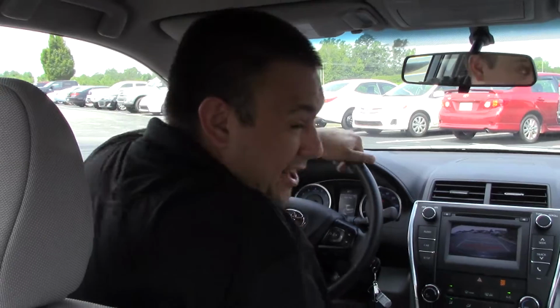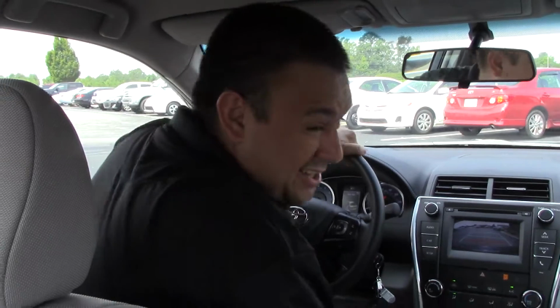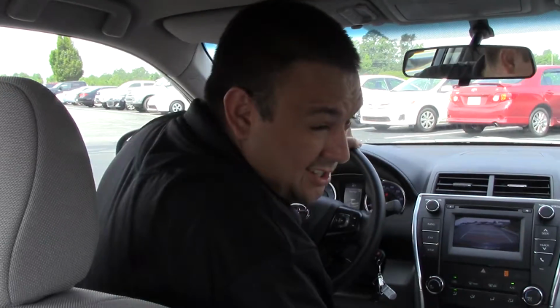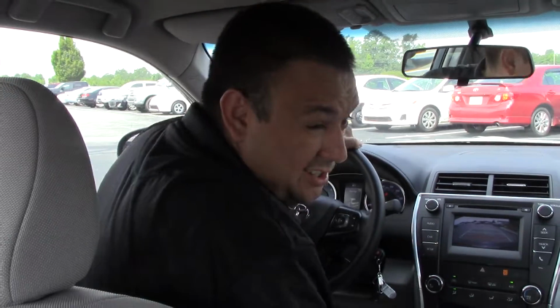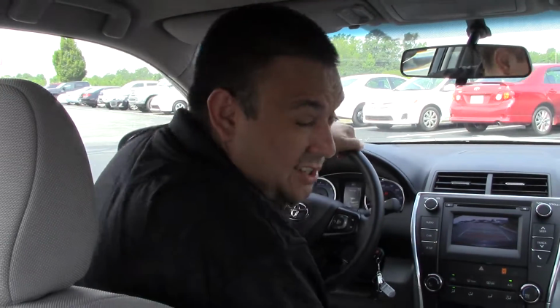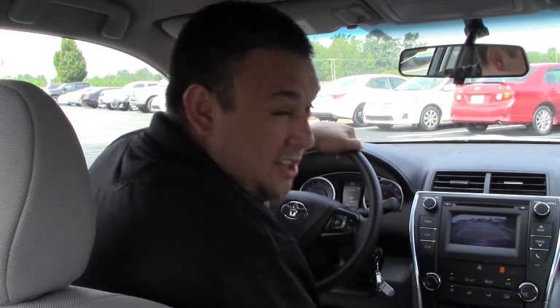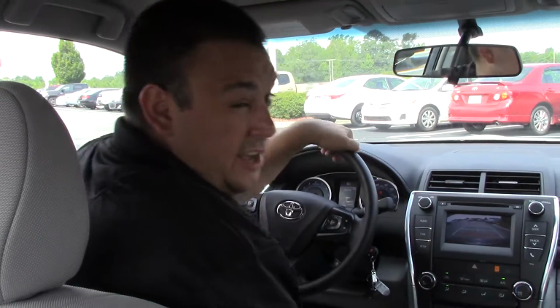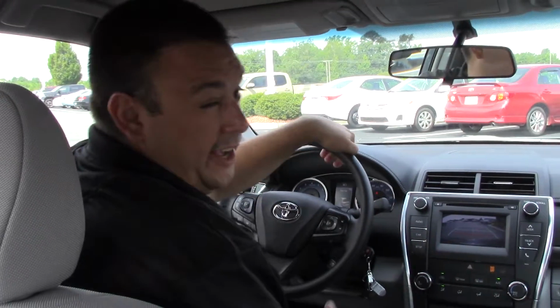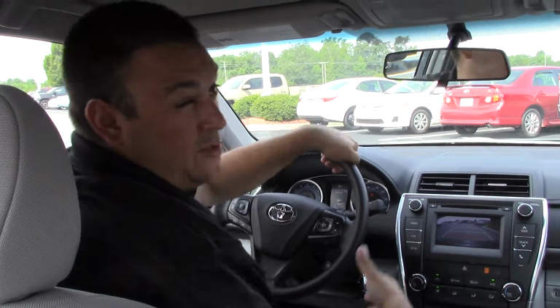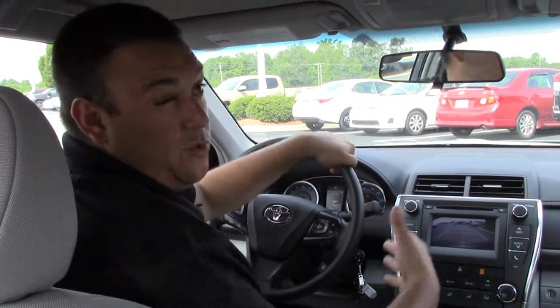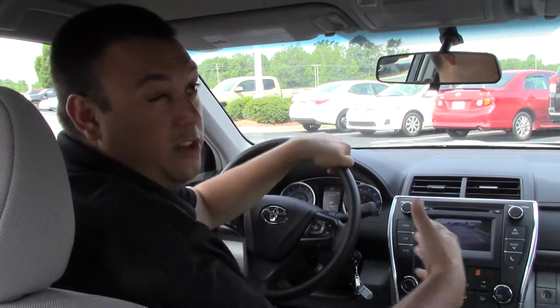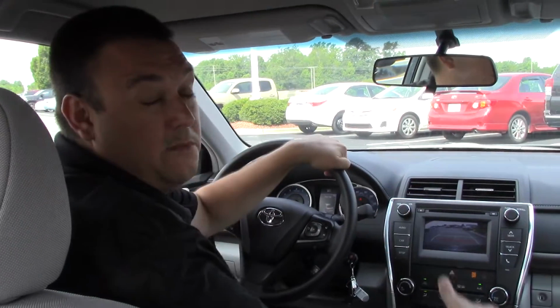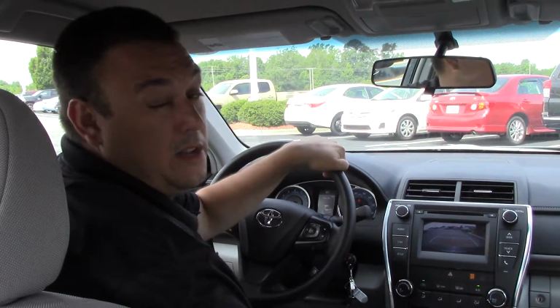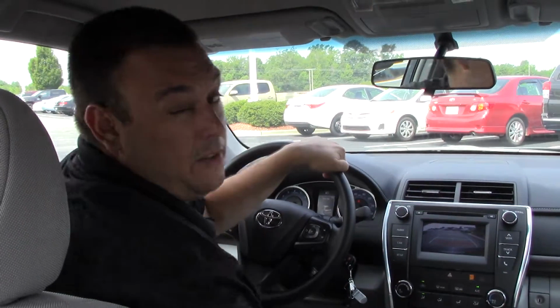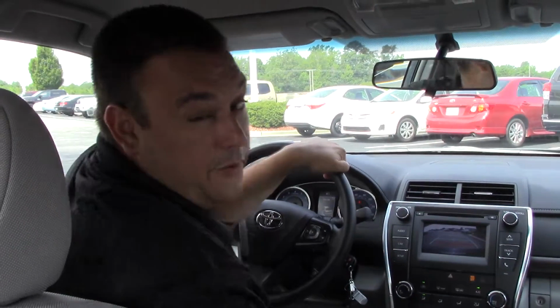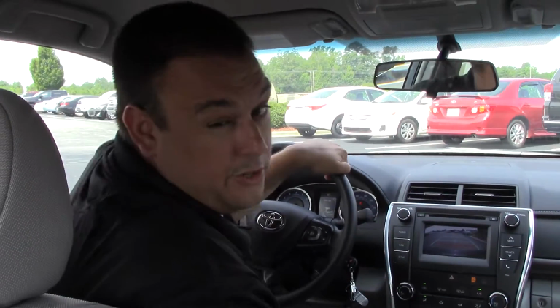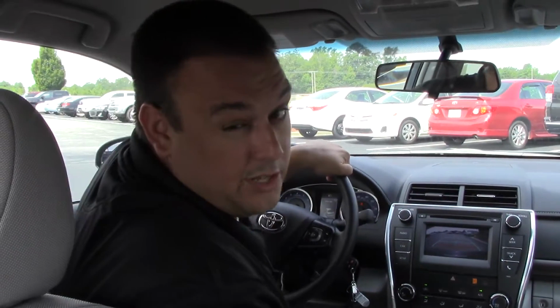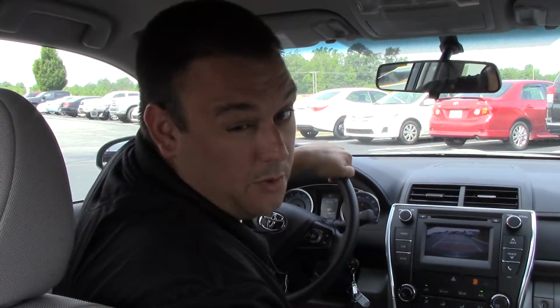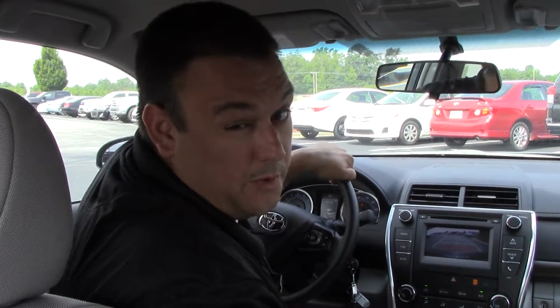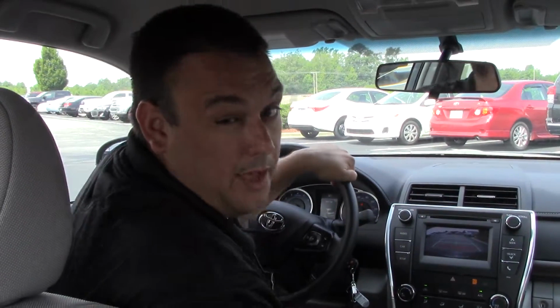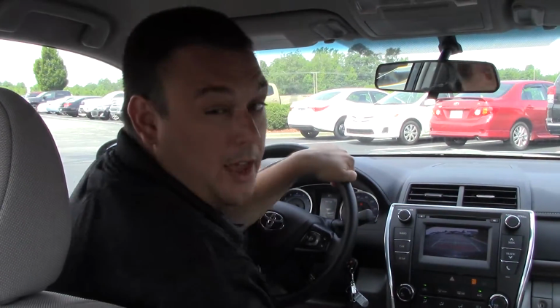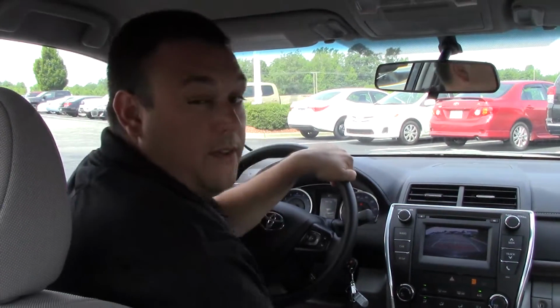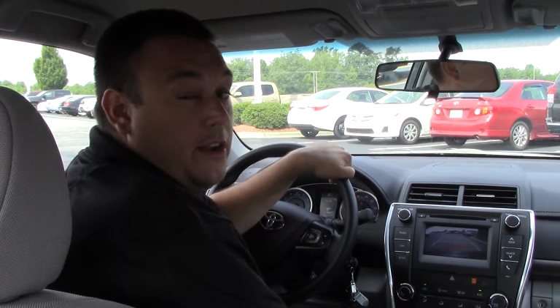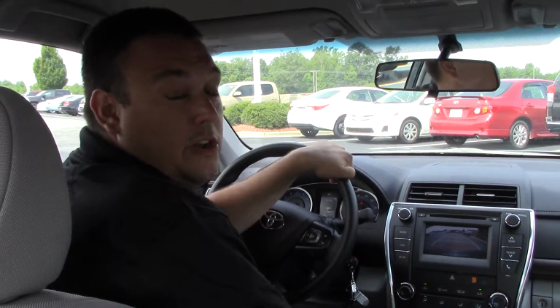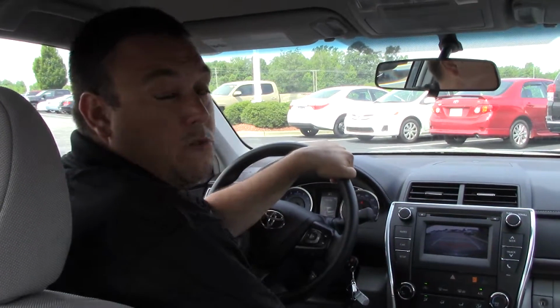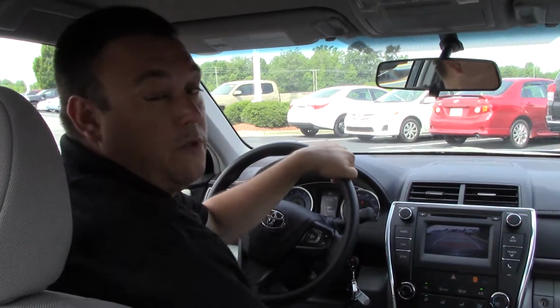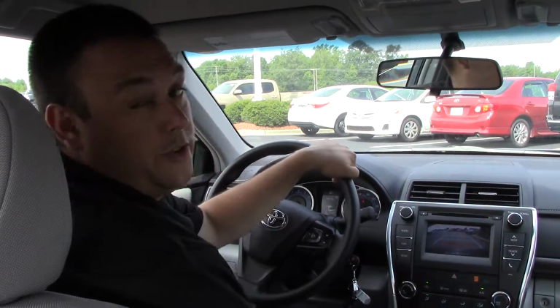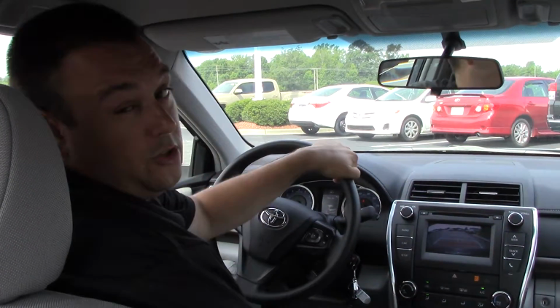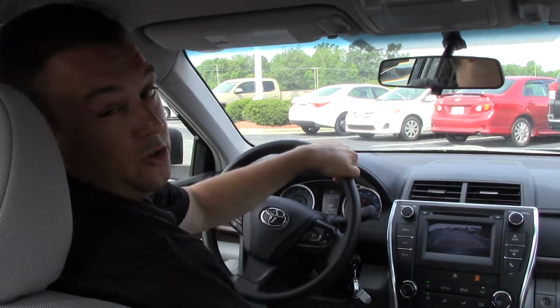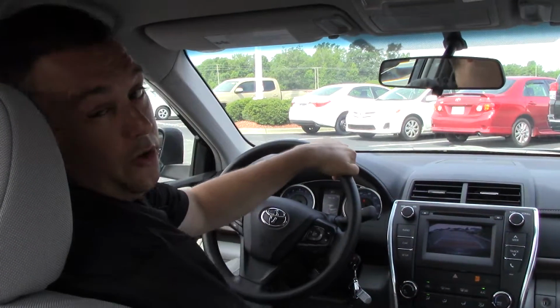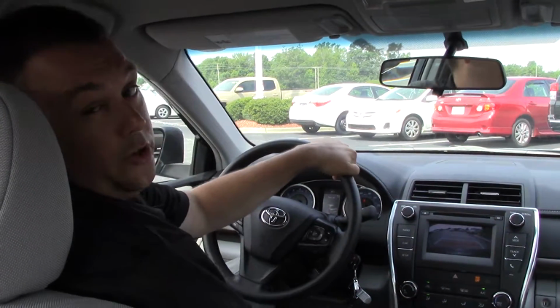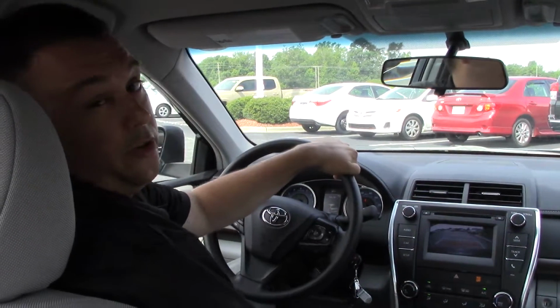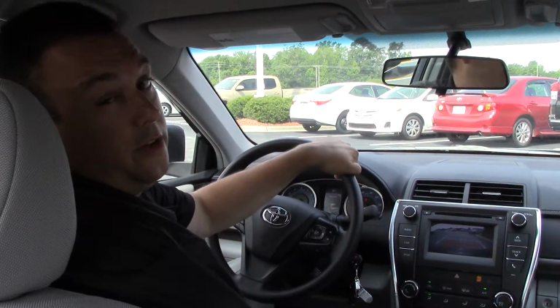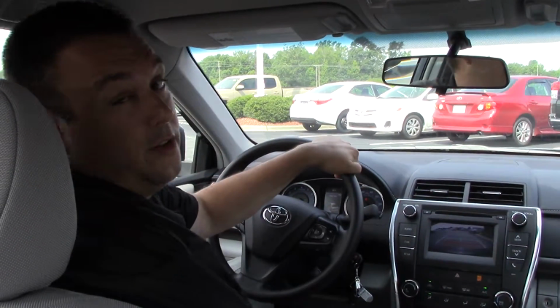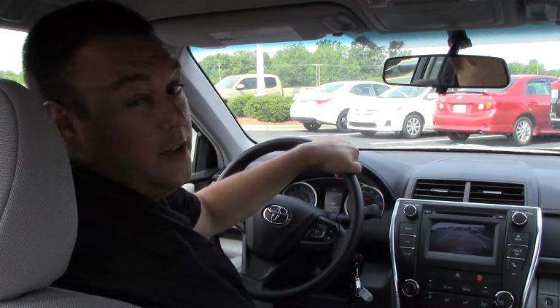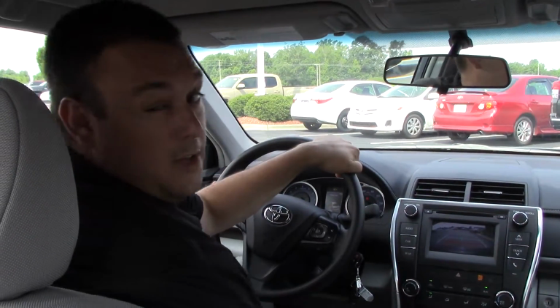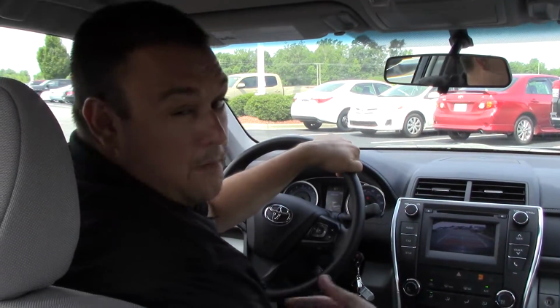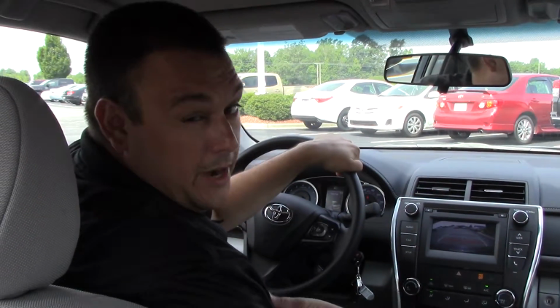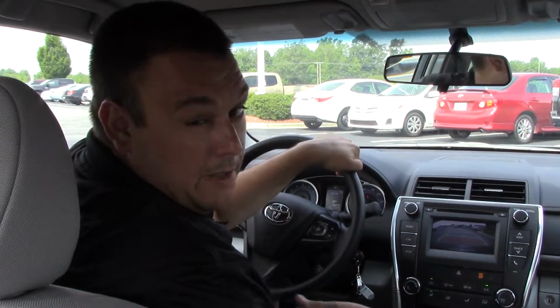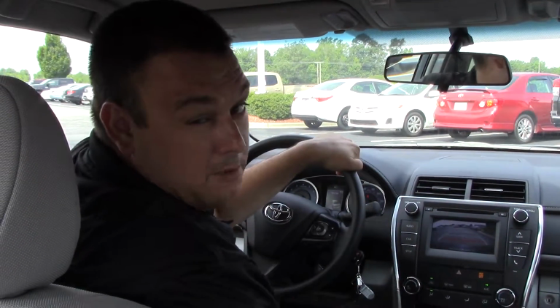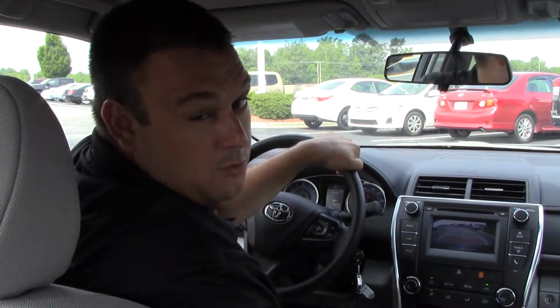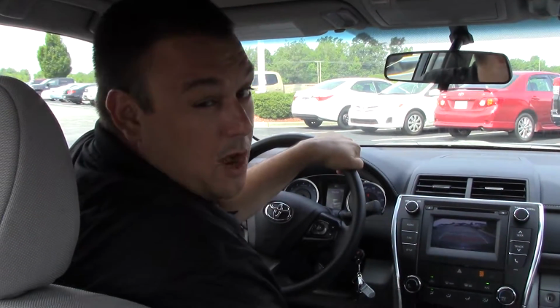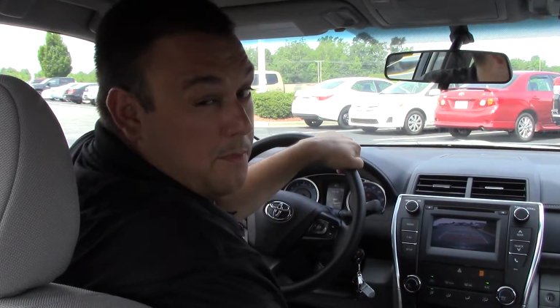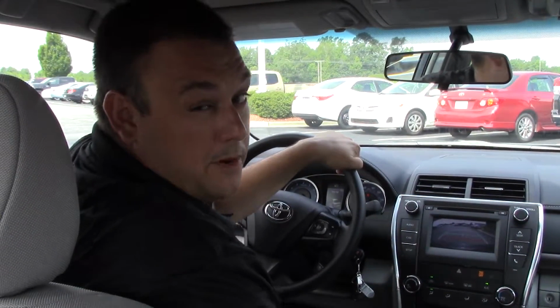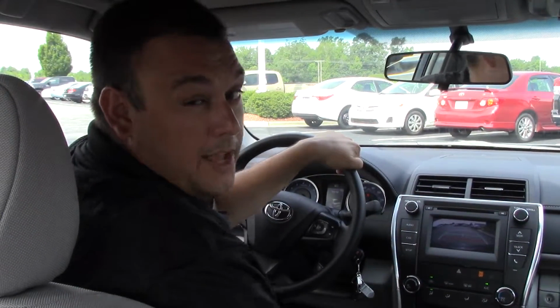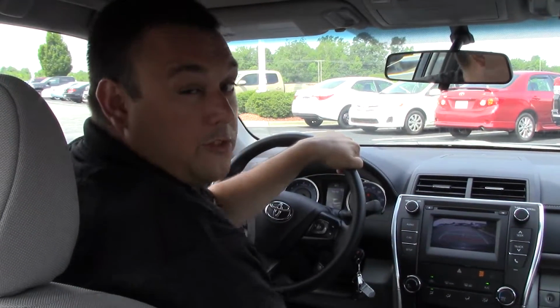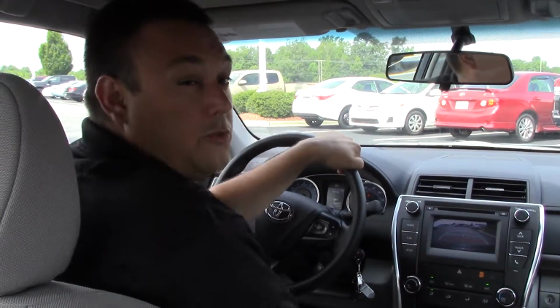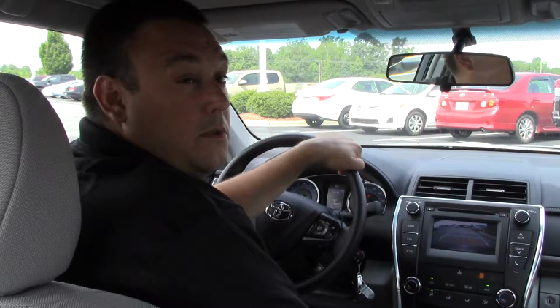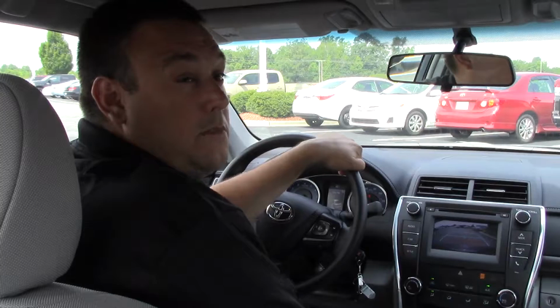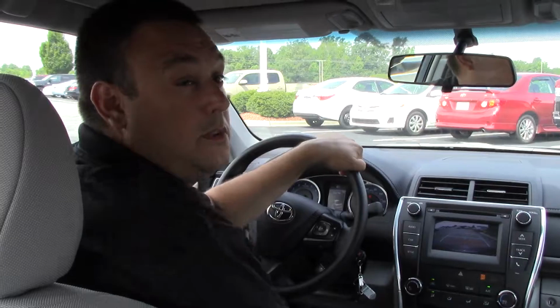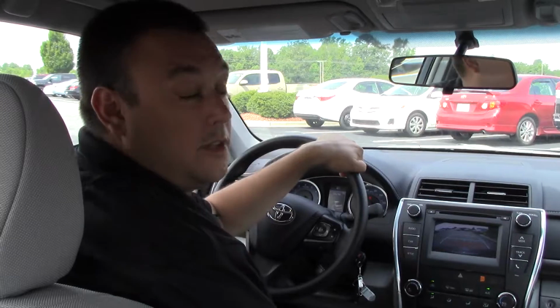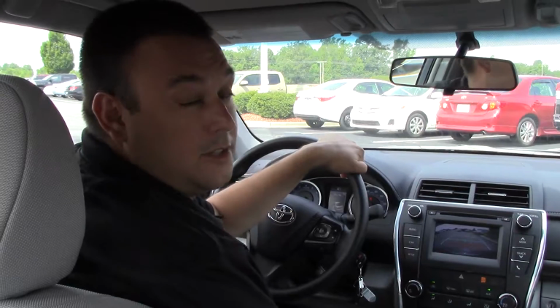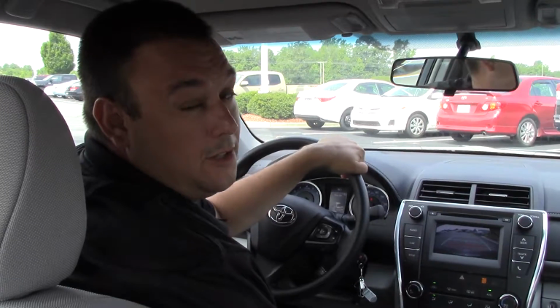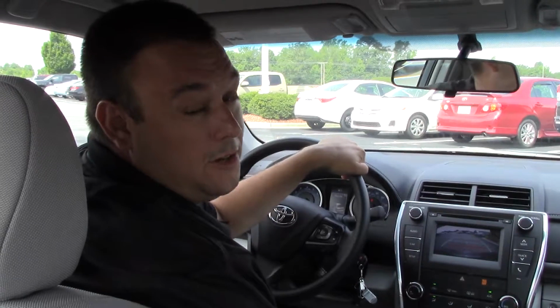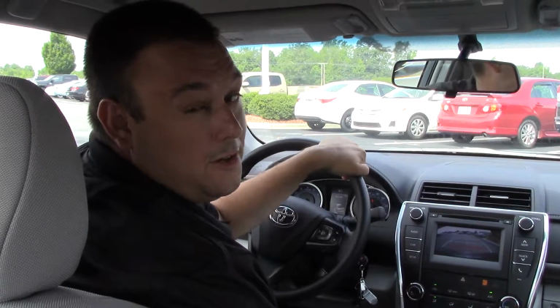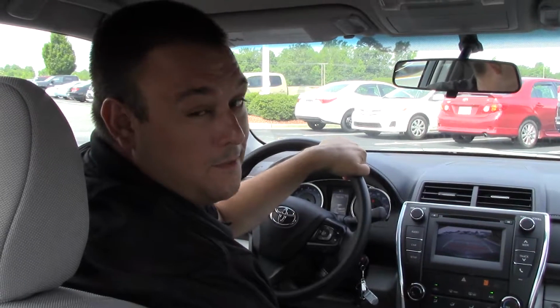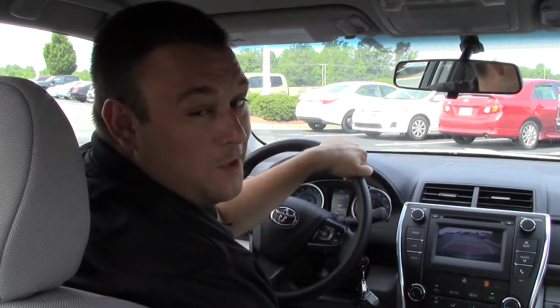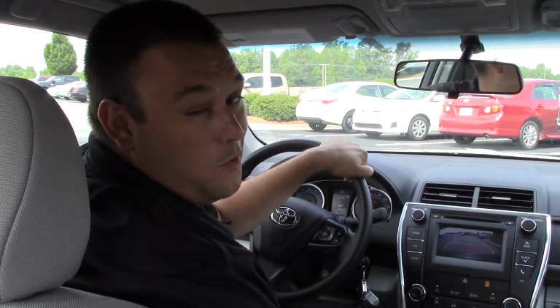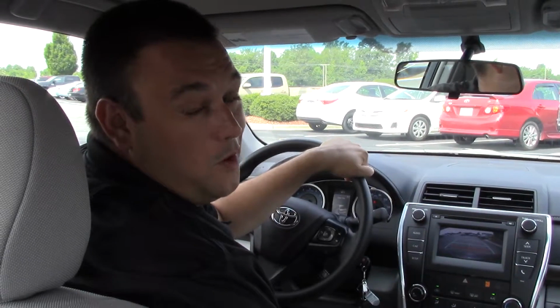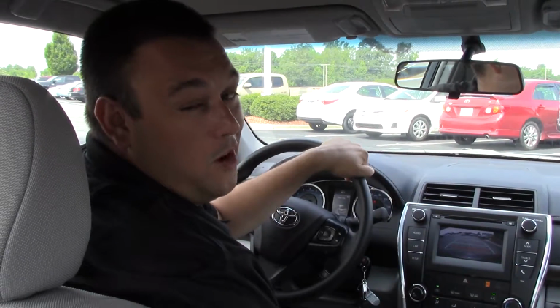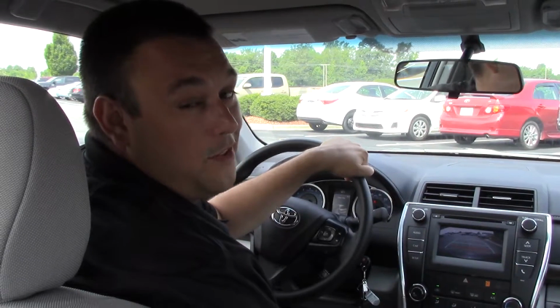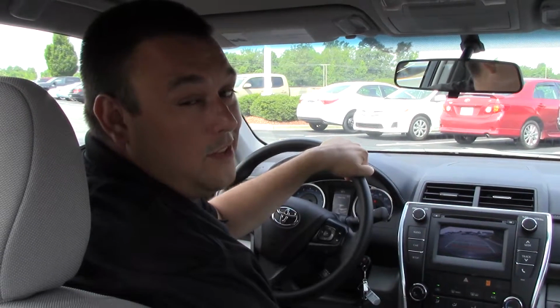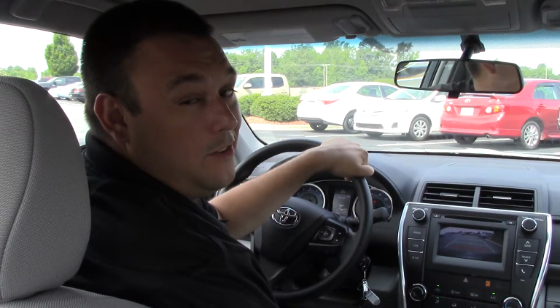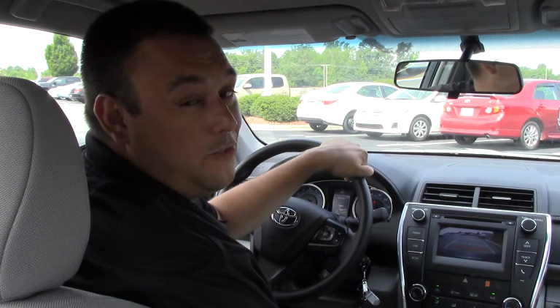Honestly, it's one of the many features that we have here at Hubert Vester Toyota. My name is Robert — ask for me, because here we are the difference.